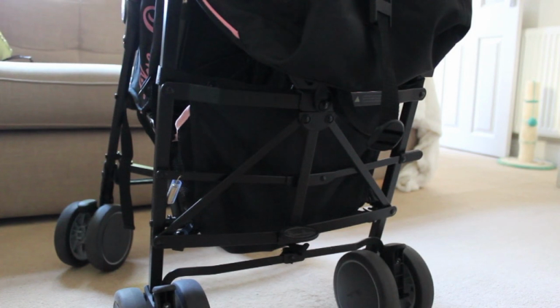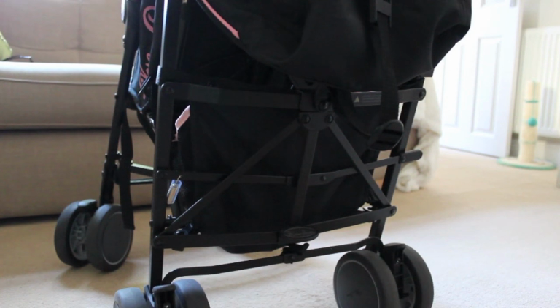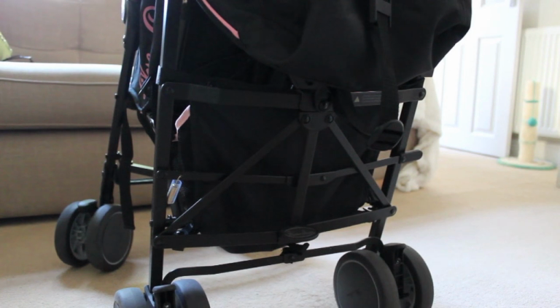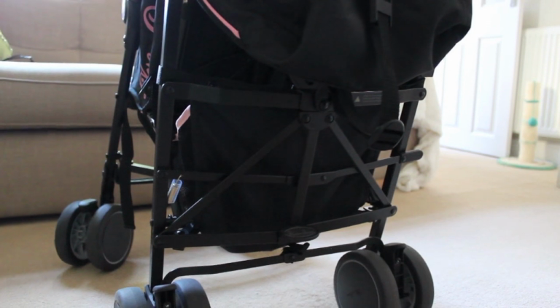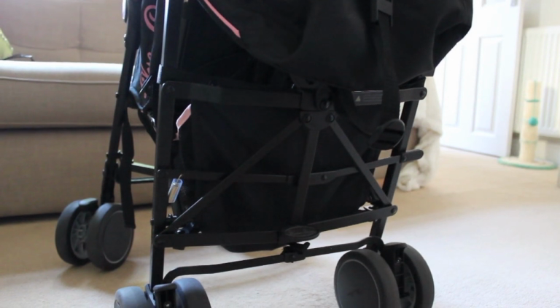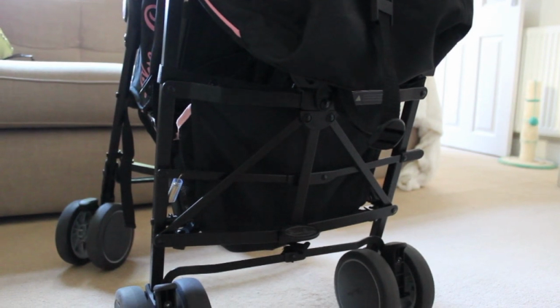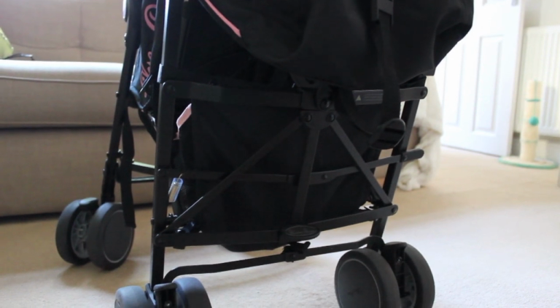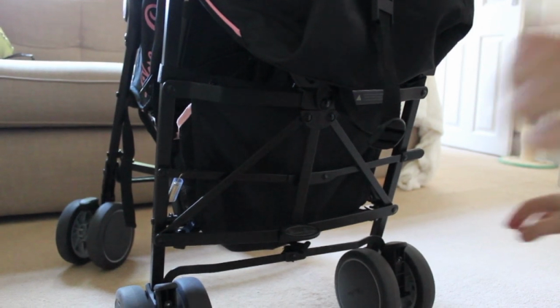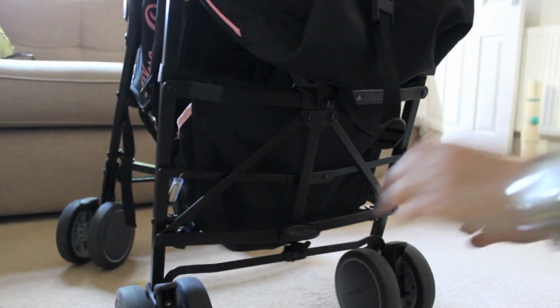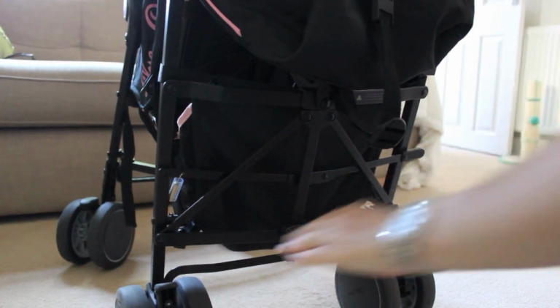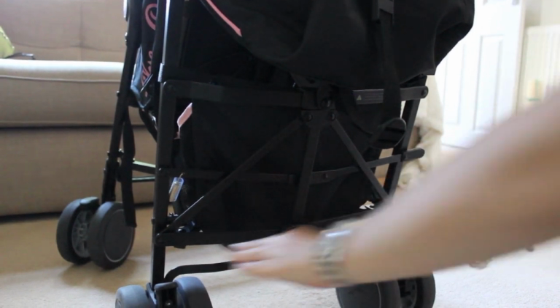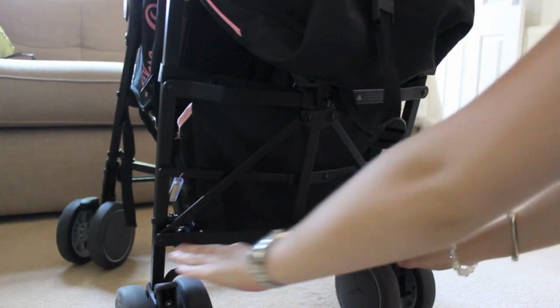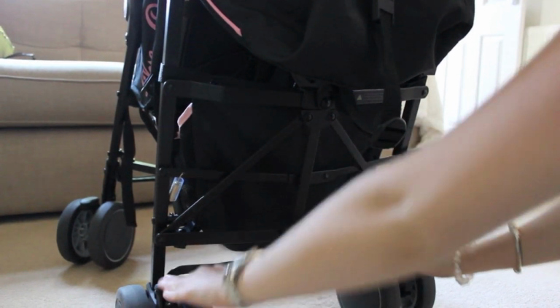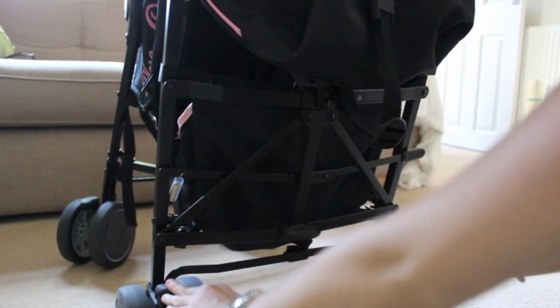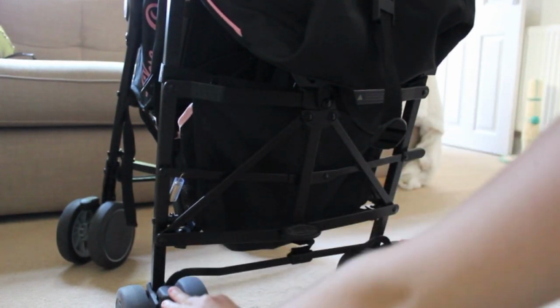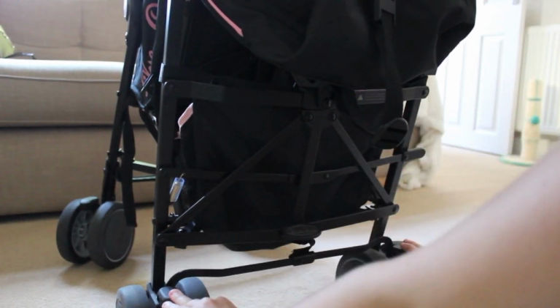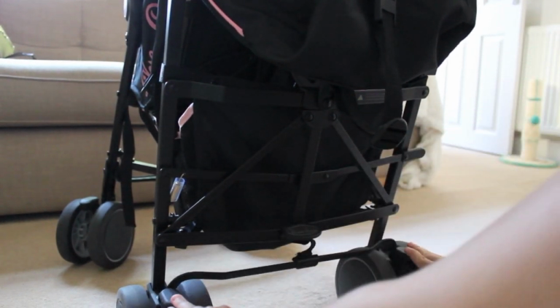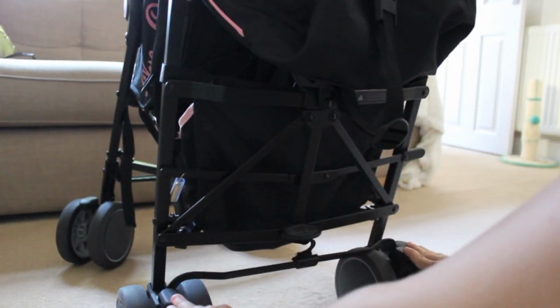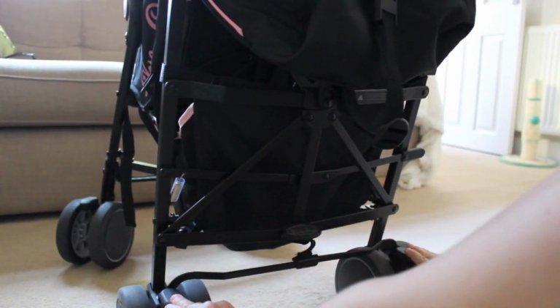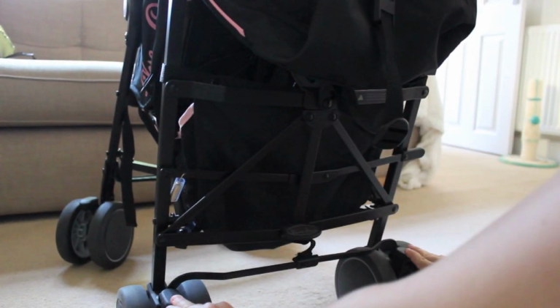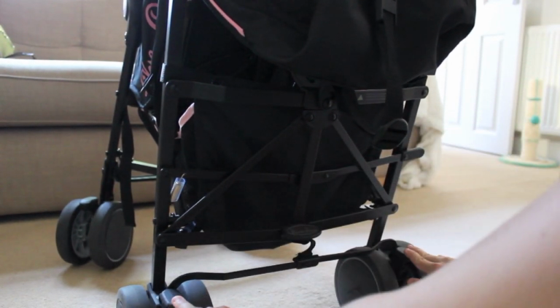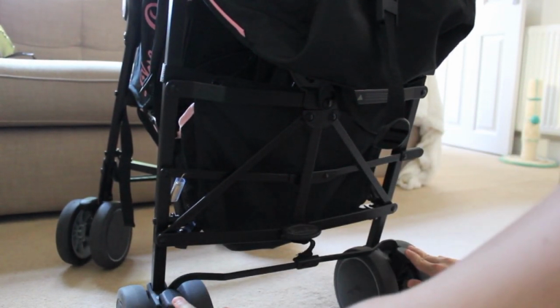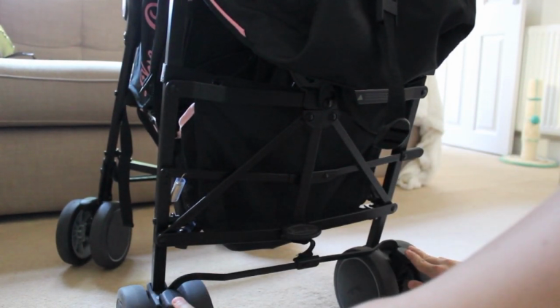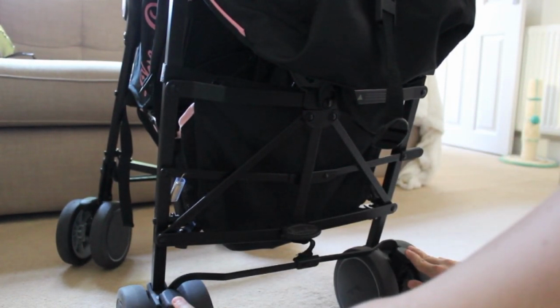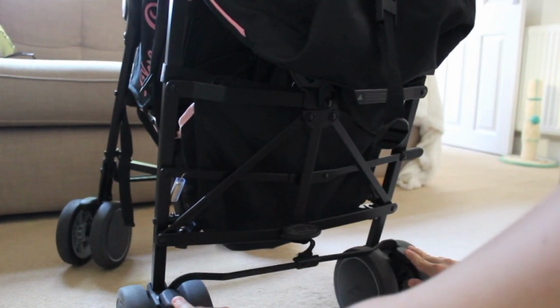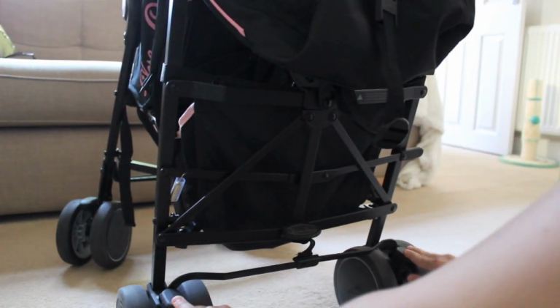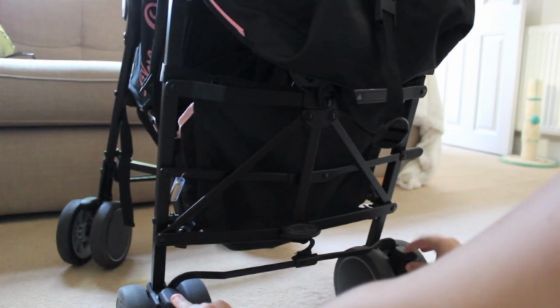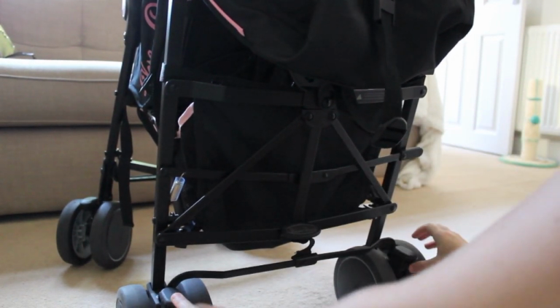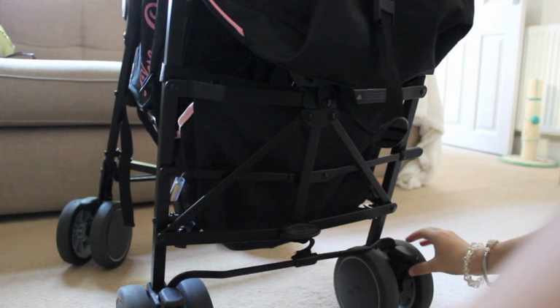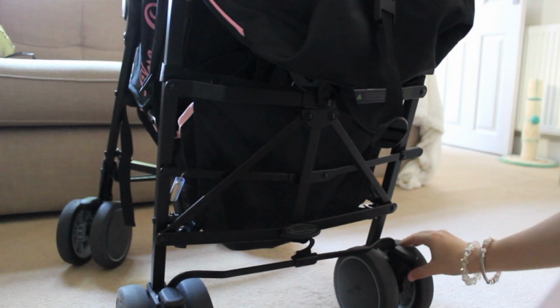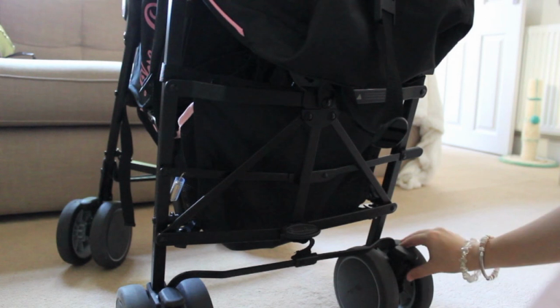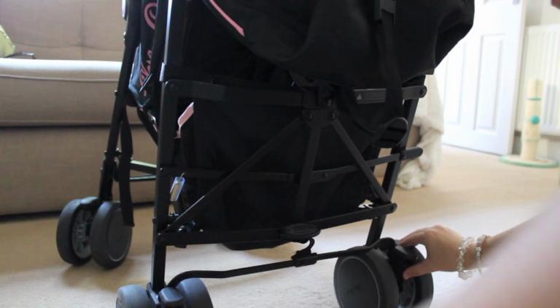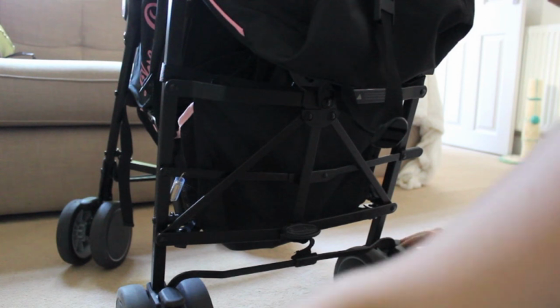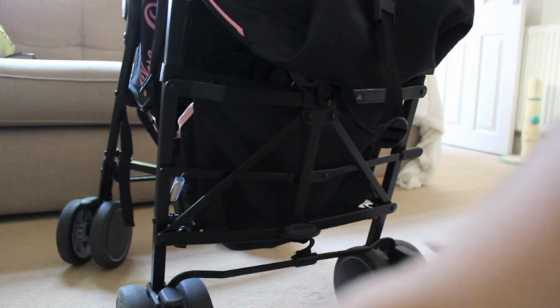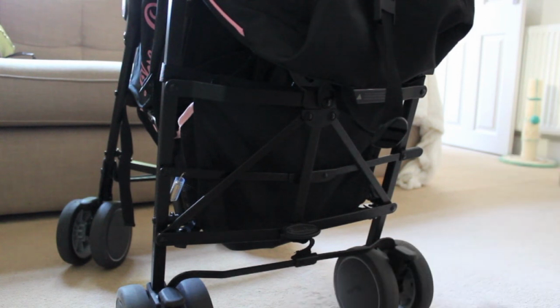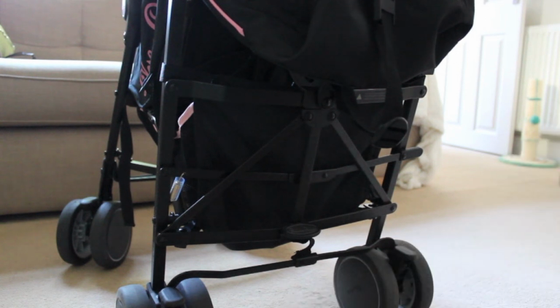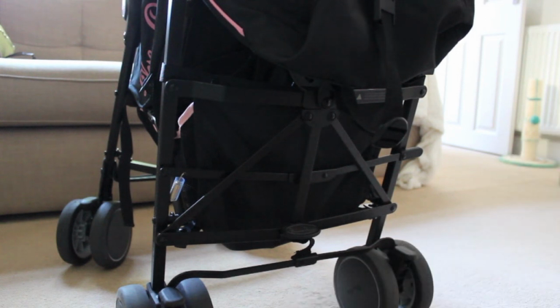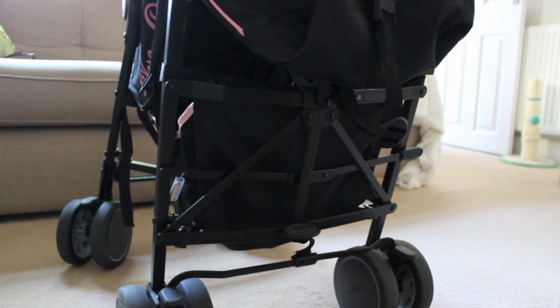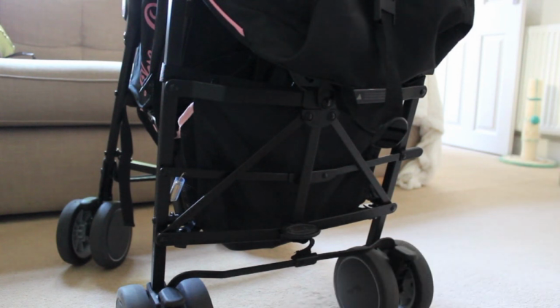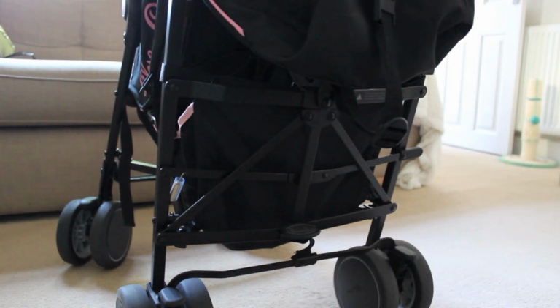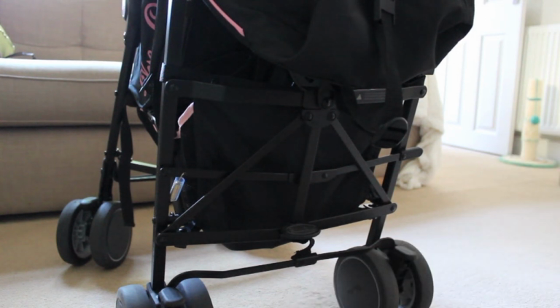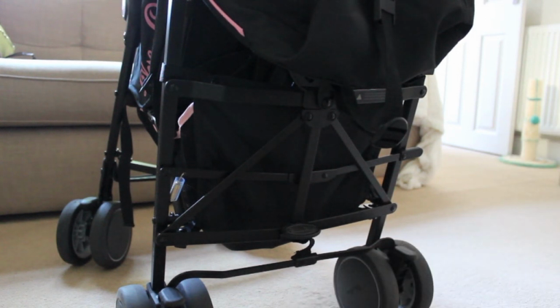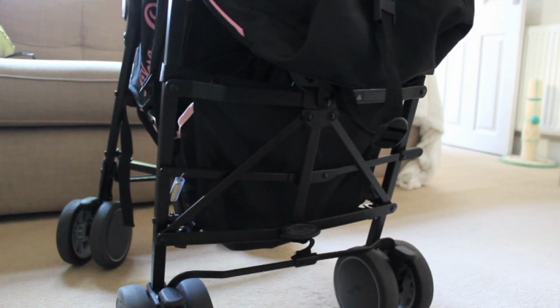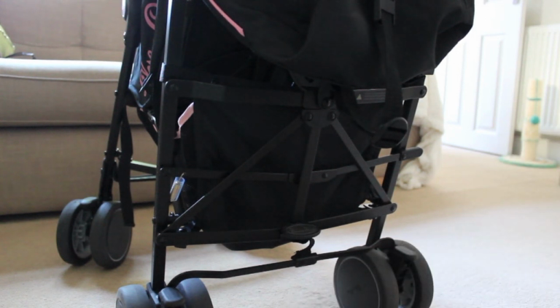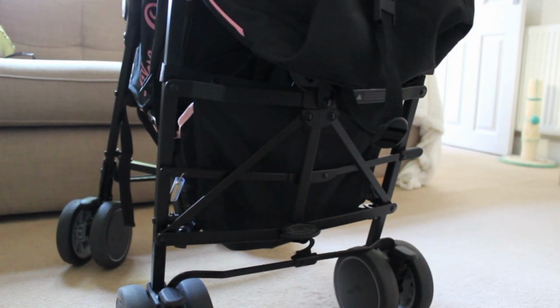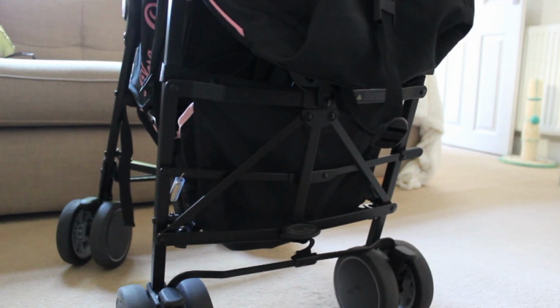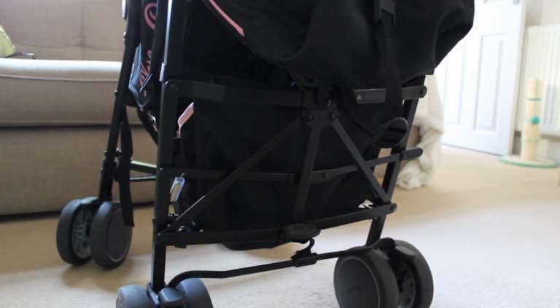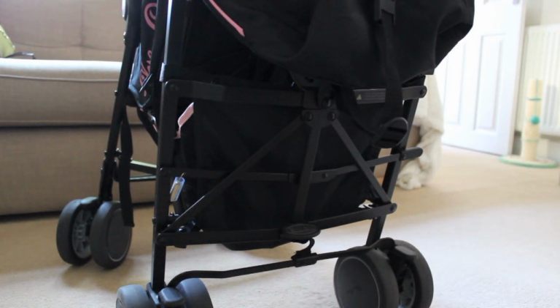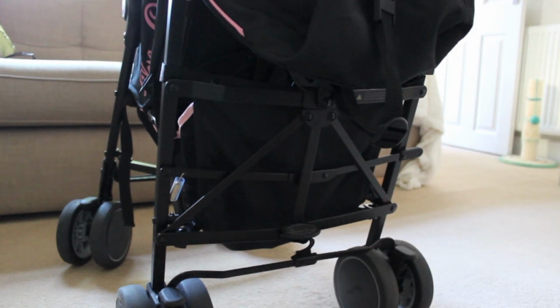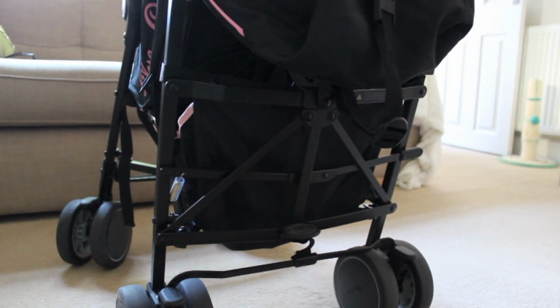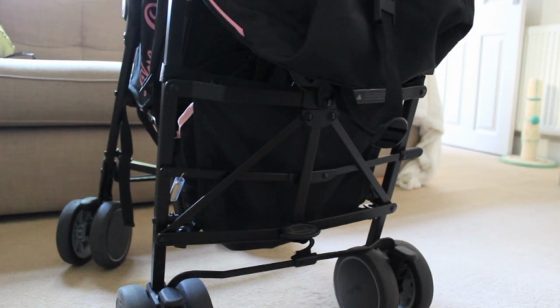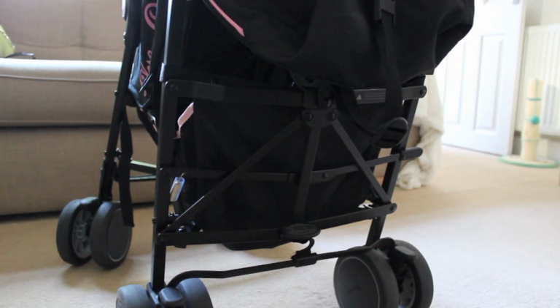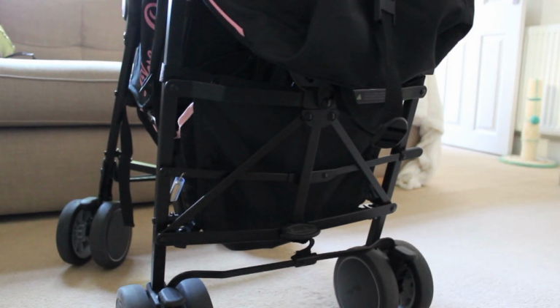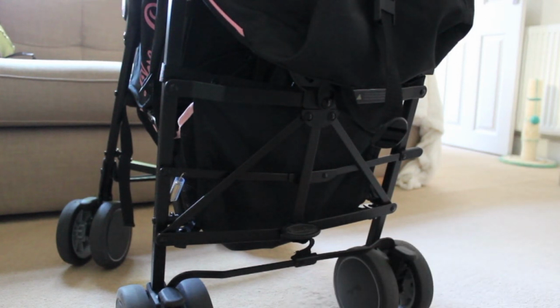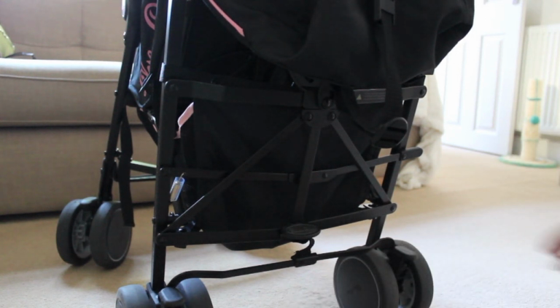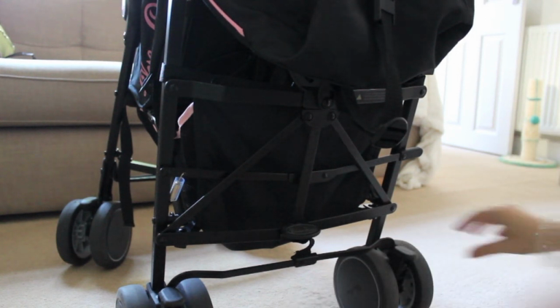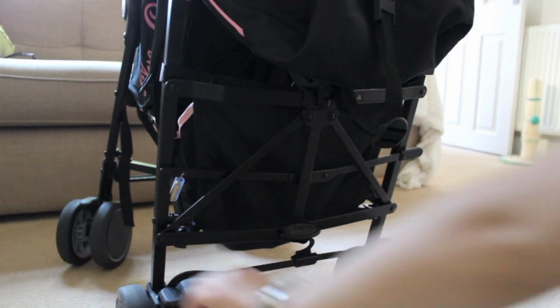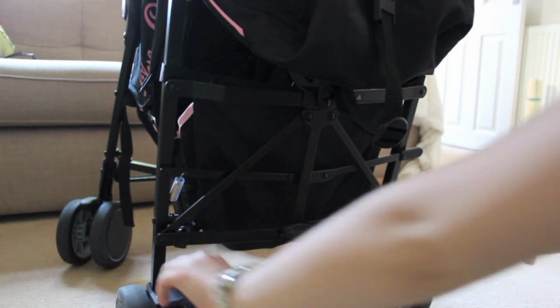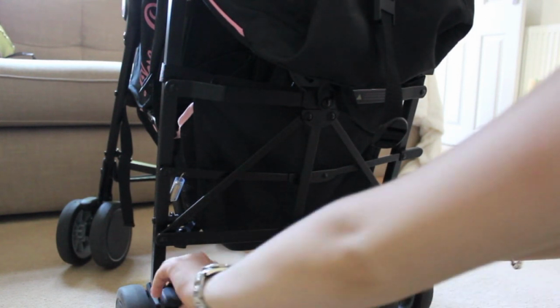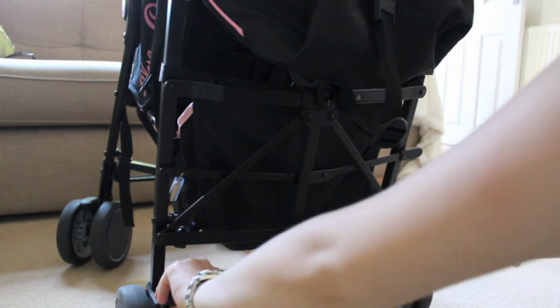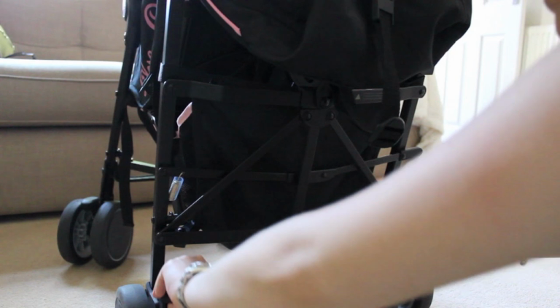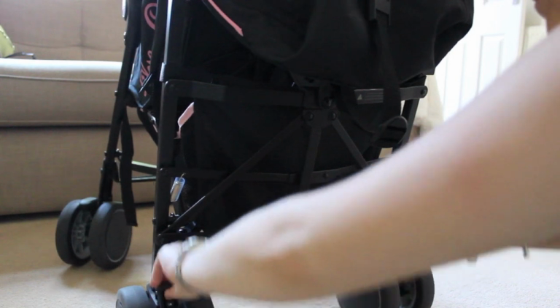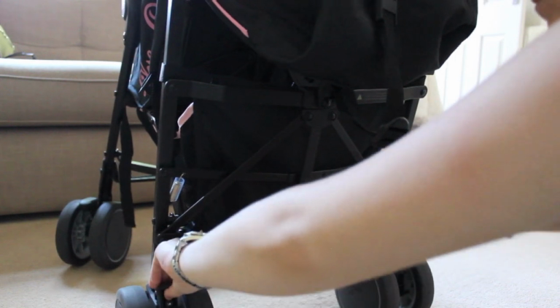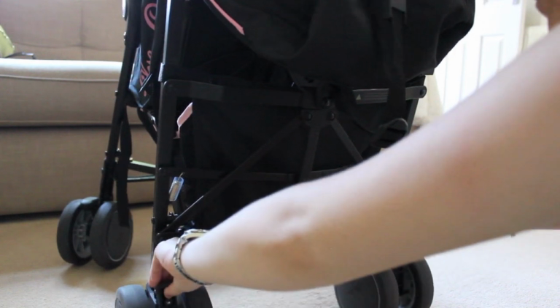It's really easy to put the brakes on — you just press on these two little levers here, and then push them up if you want the brake off.